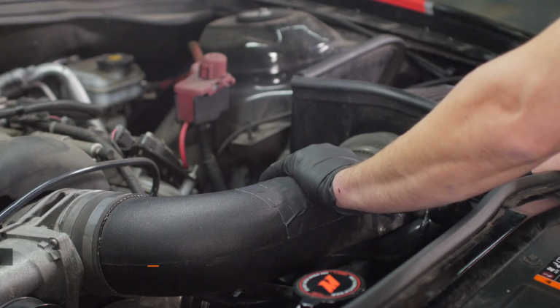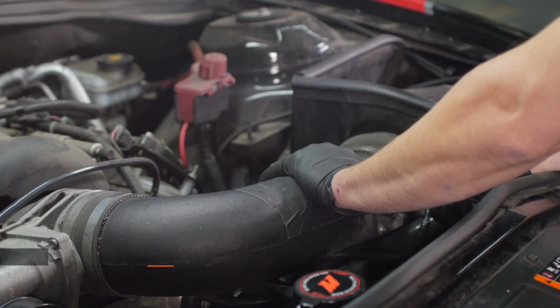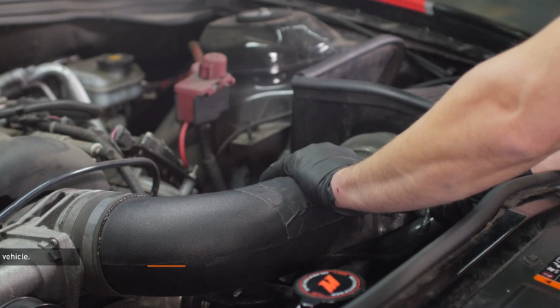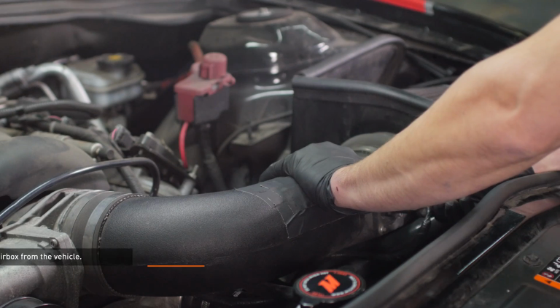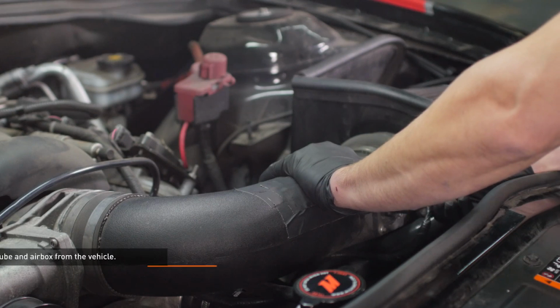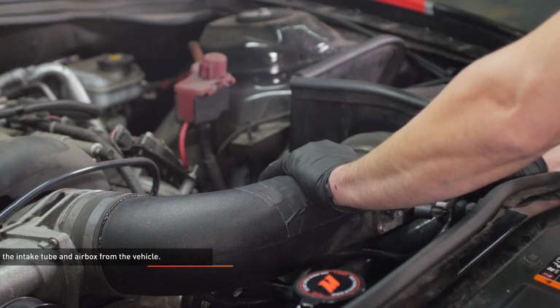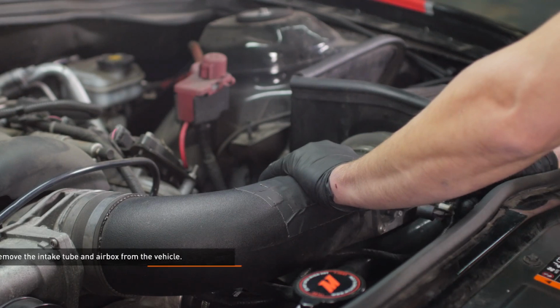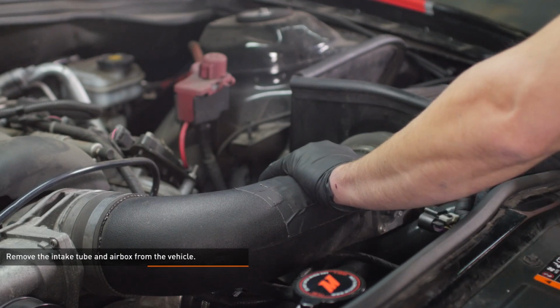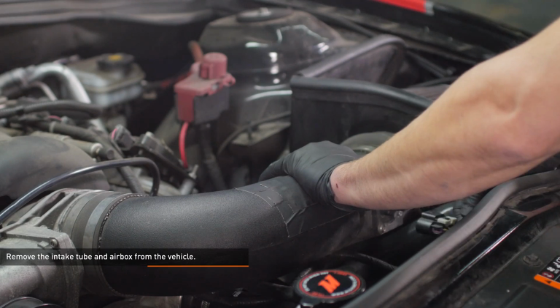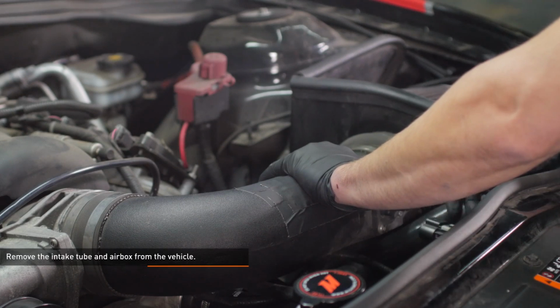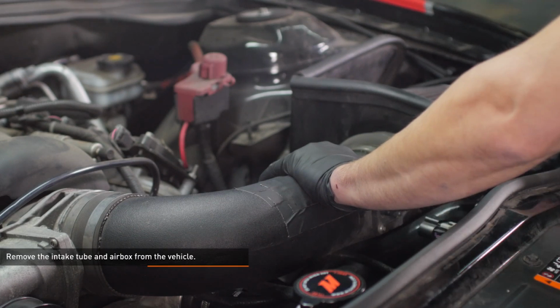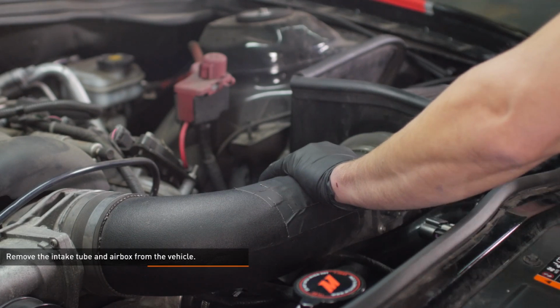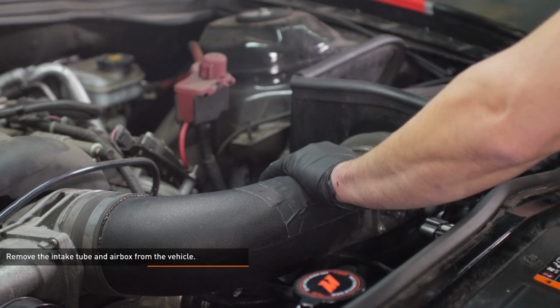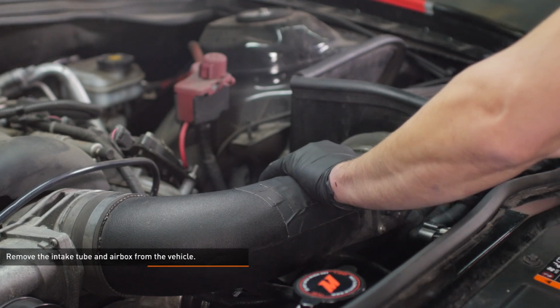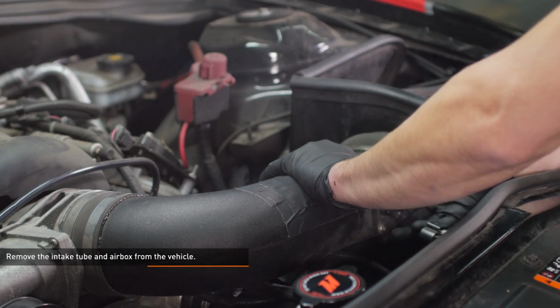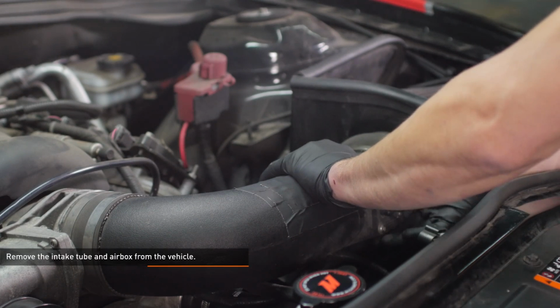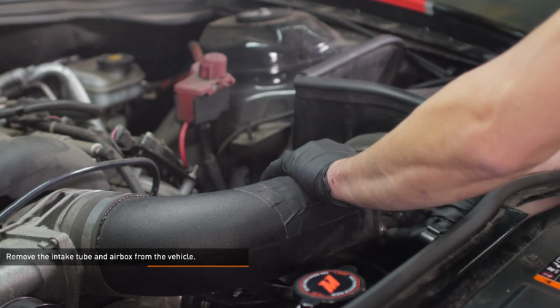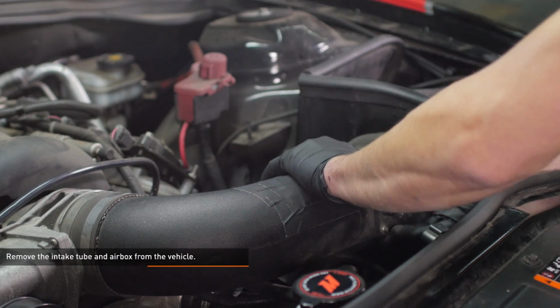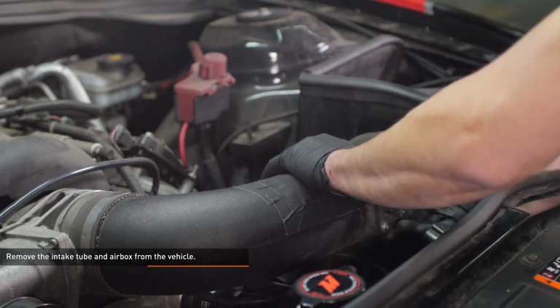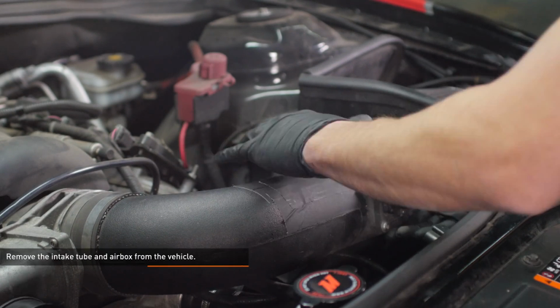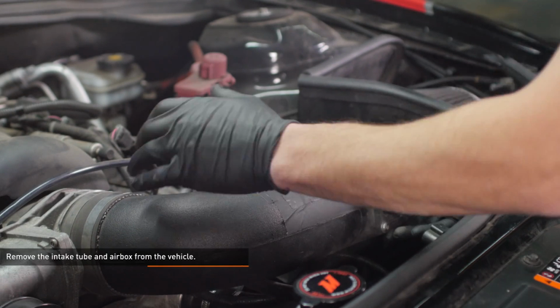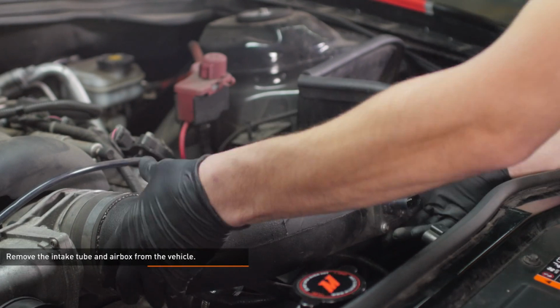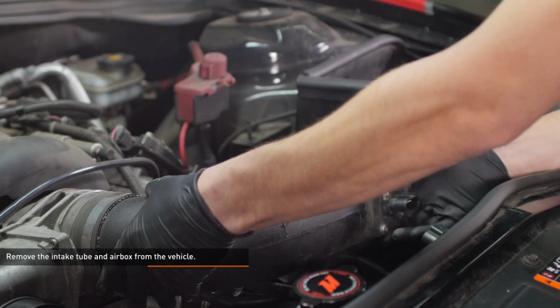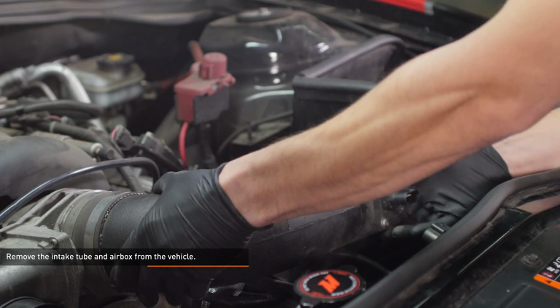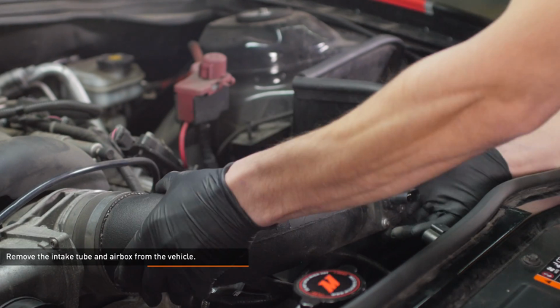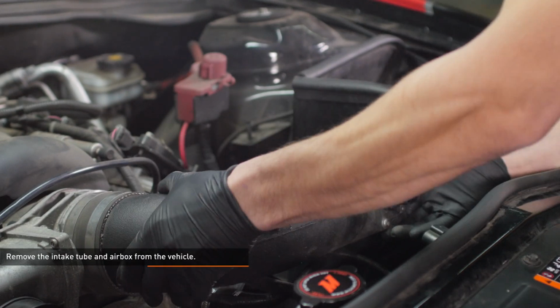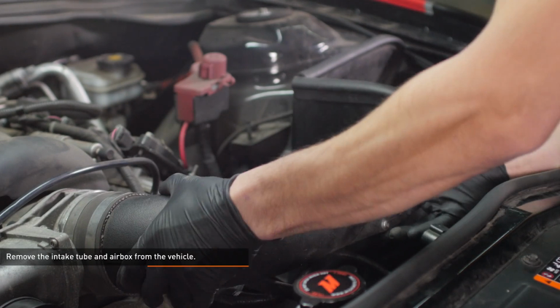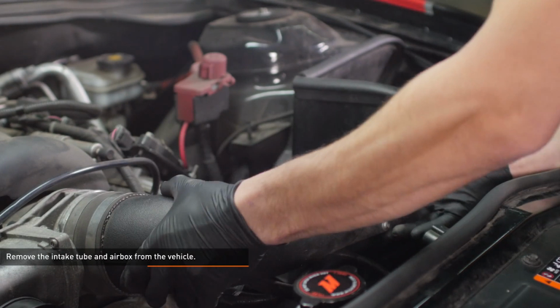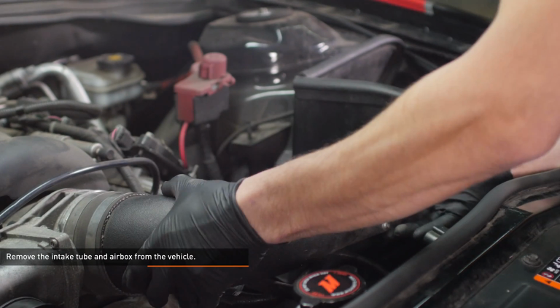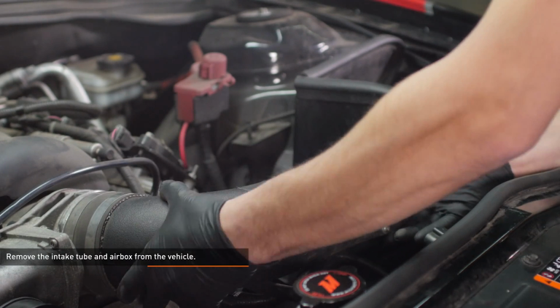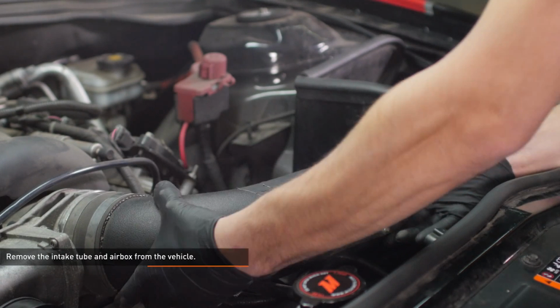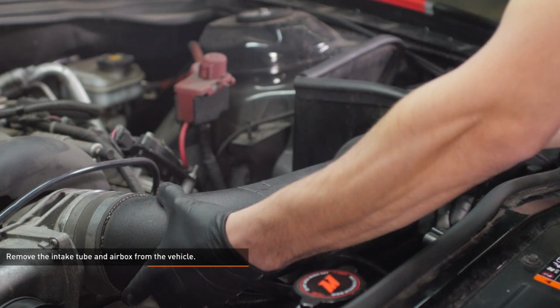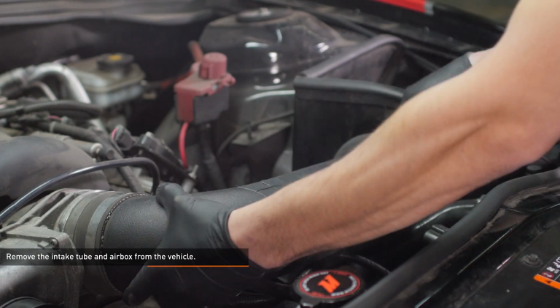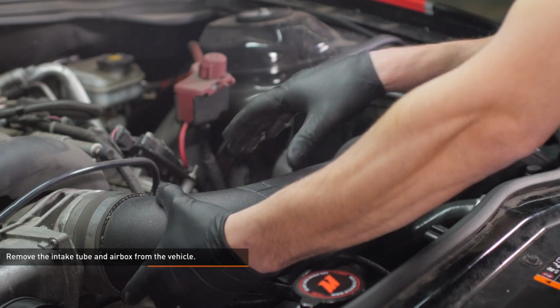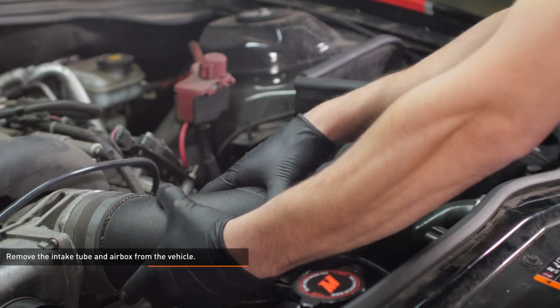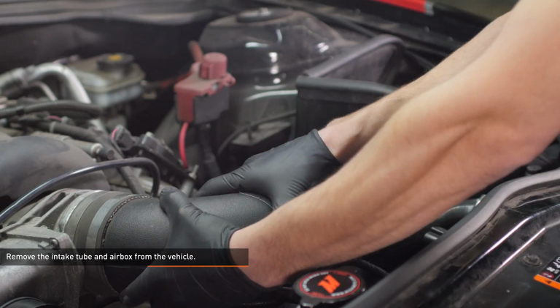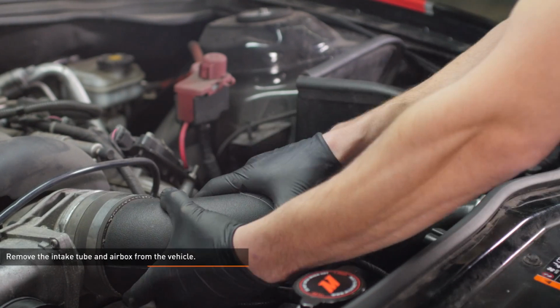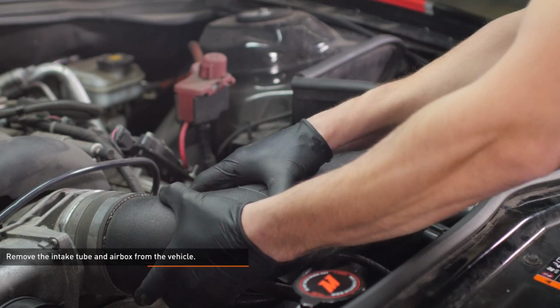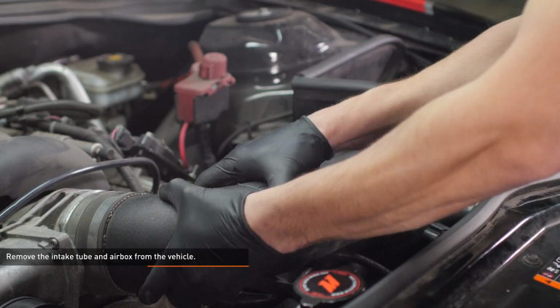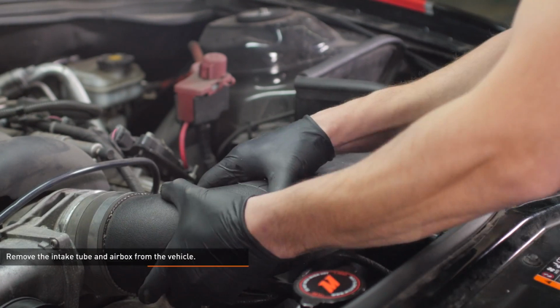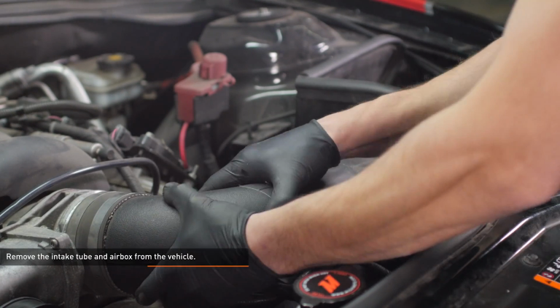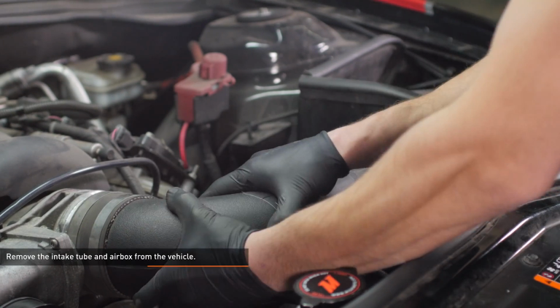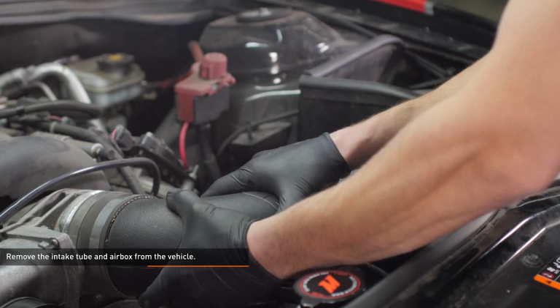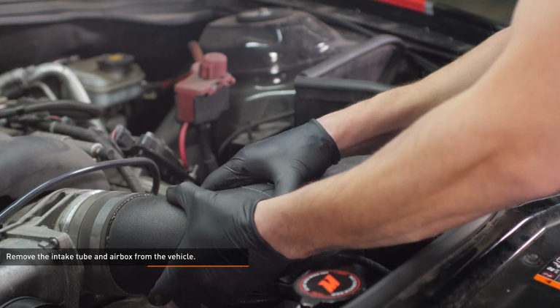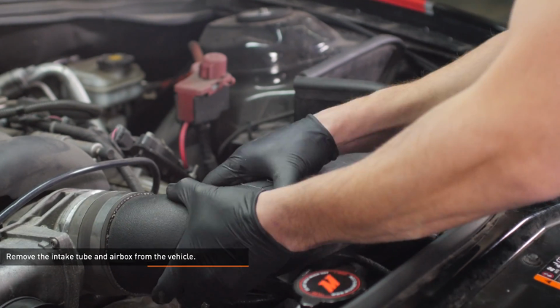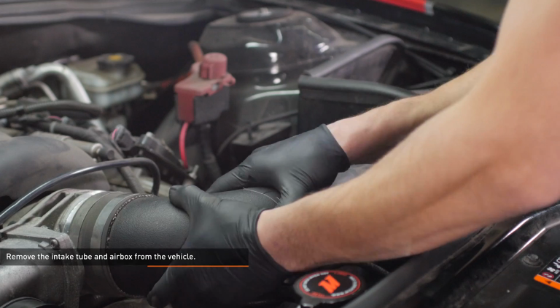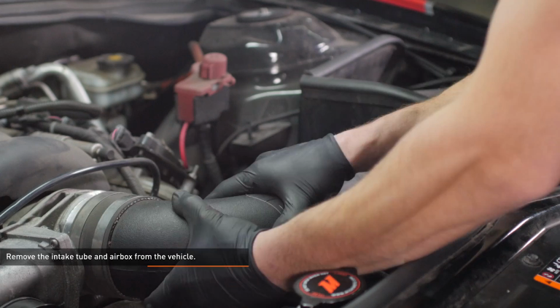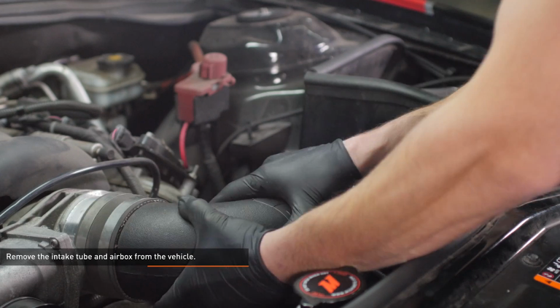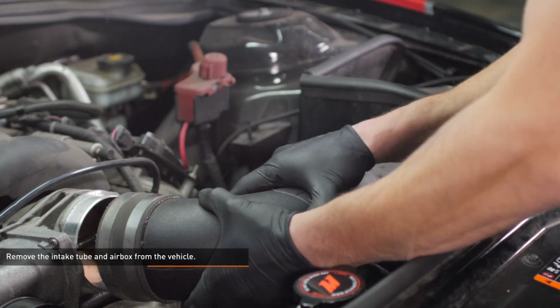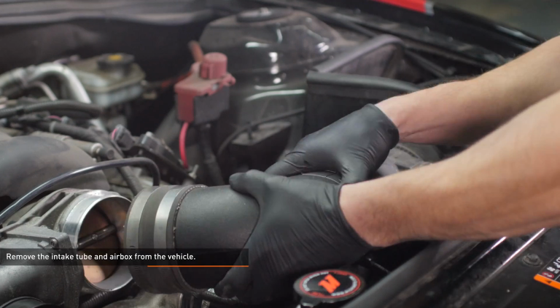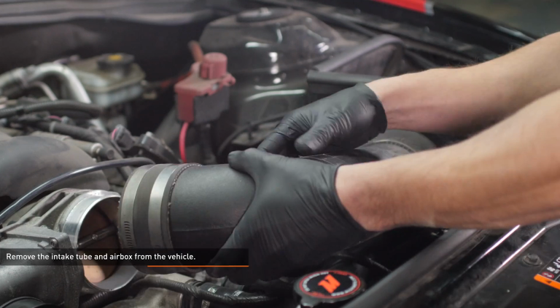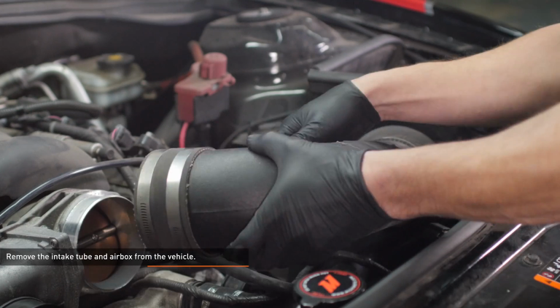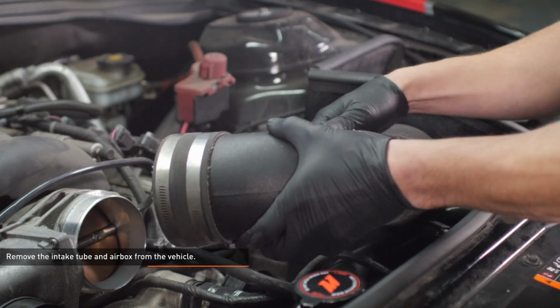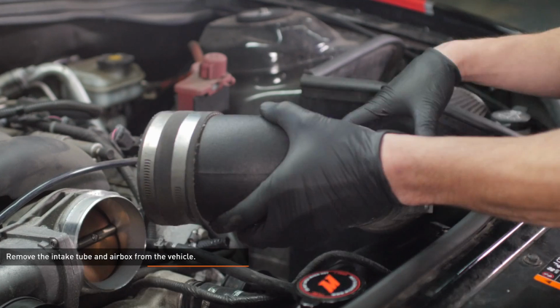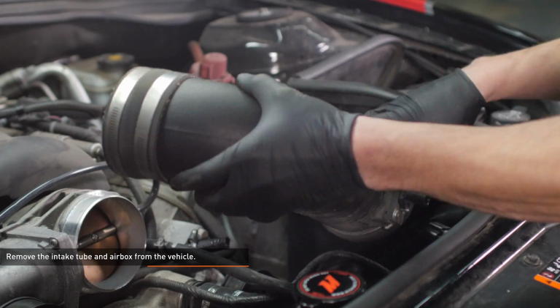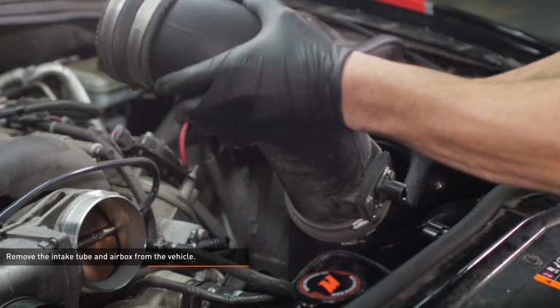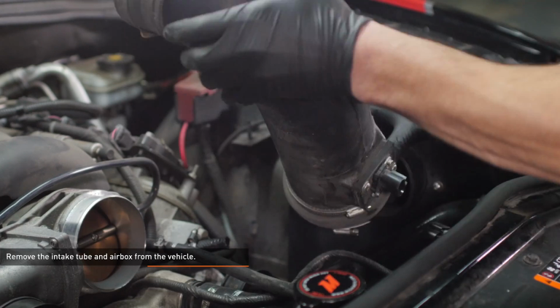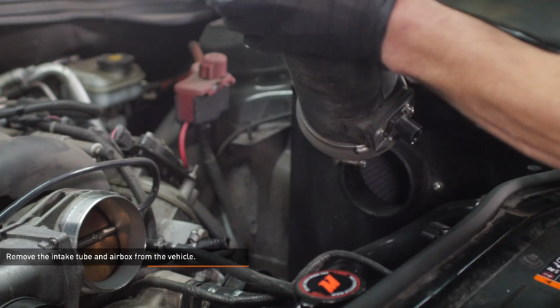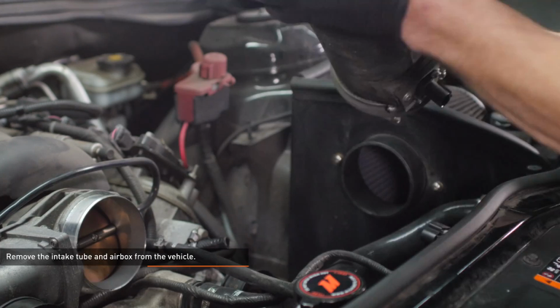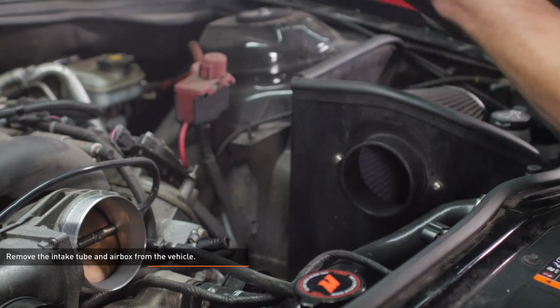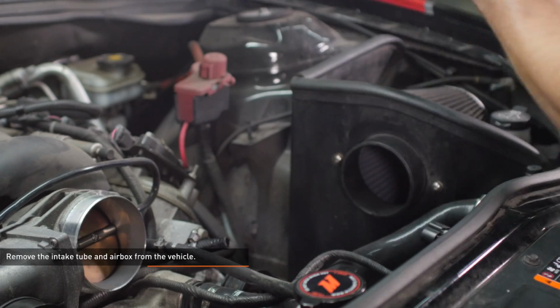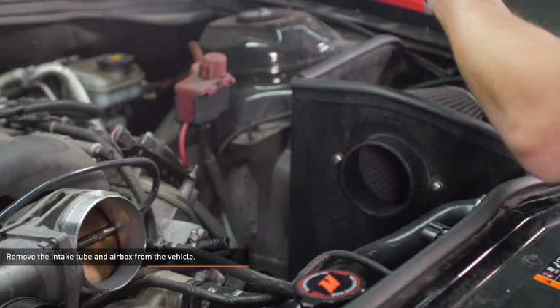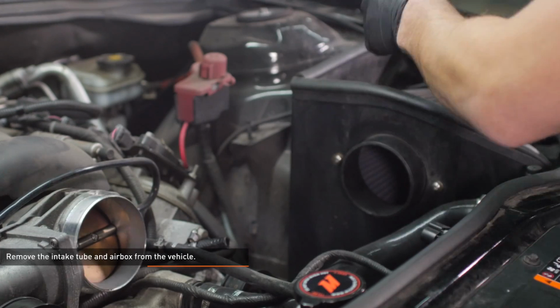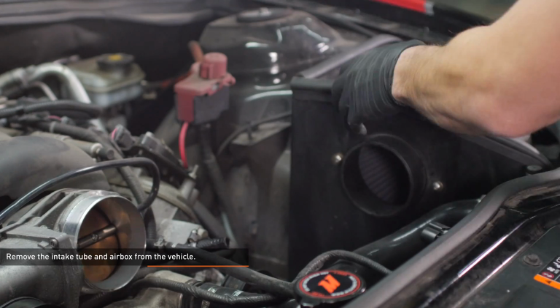Remove the intake tube and air box from the vehicle. Our donor car had an aftermarket intake so yours may look a bit different.